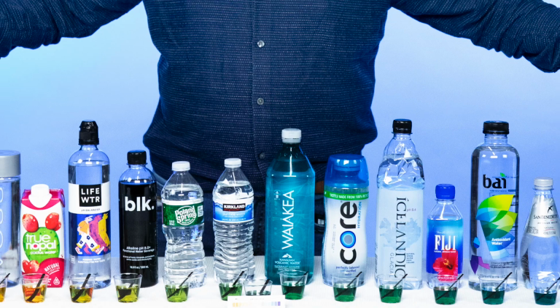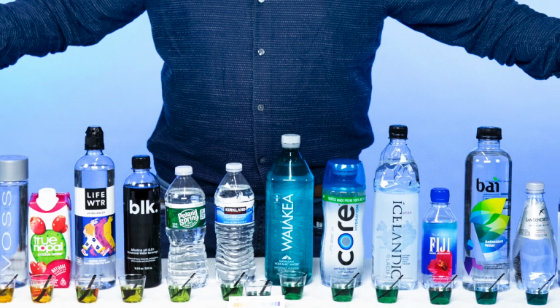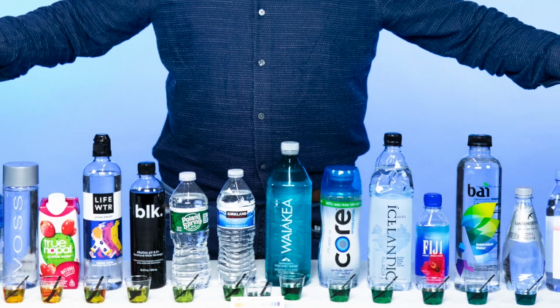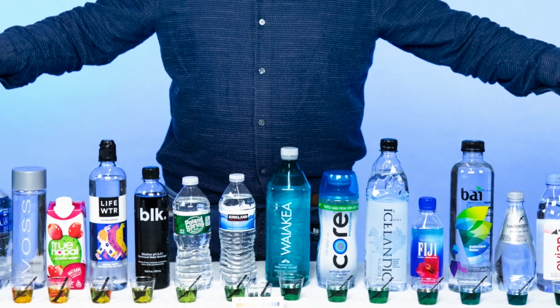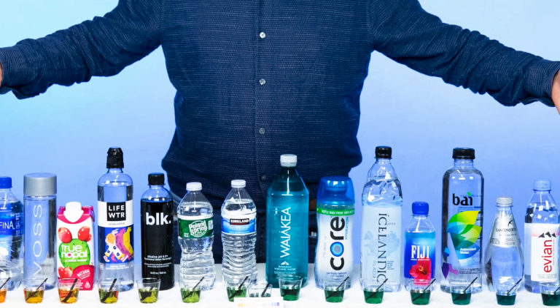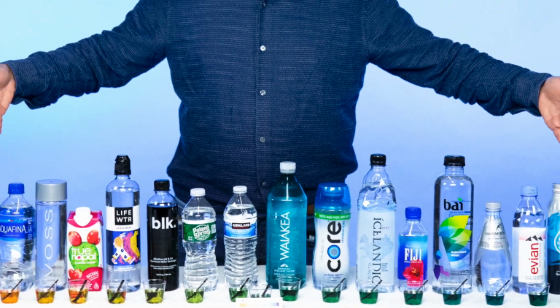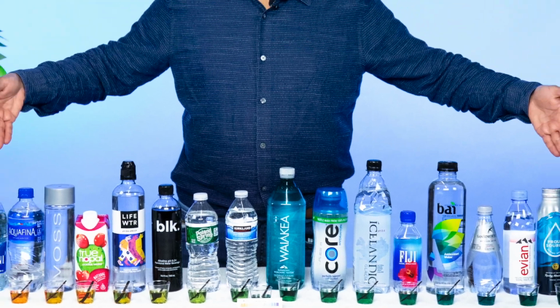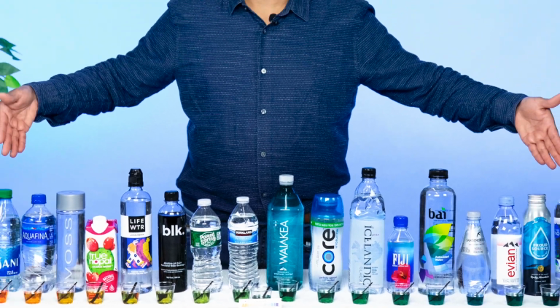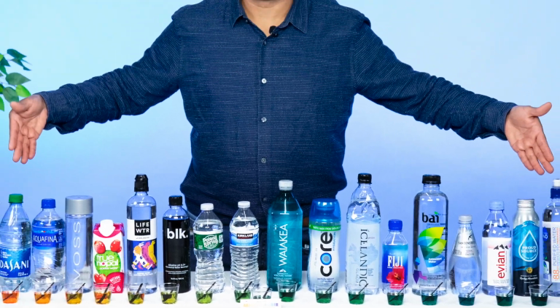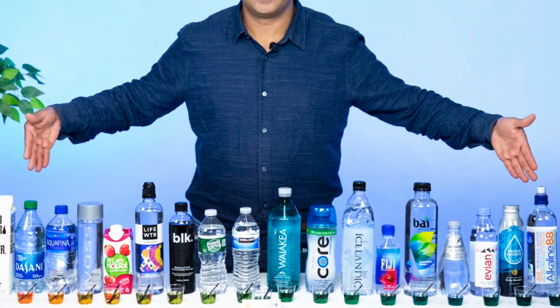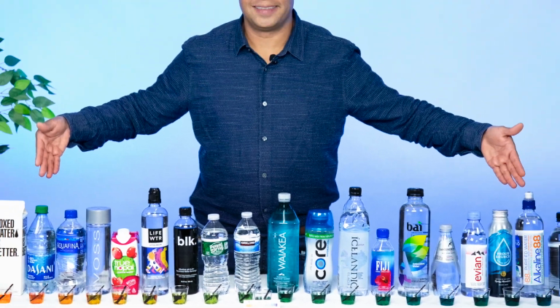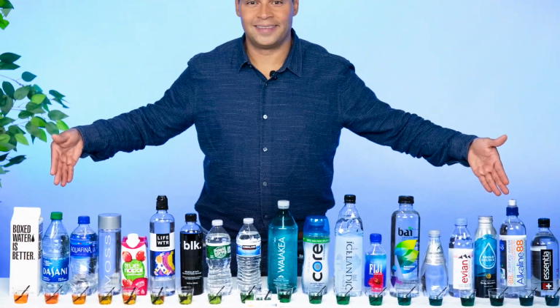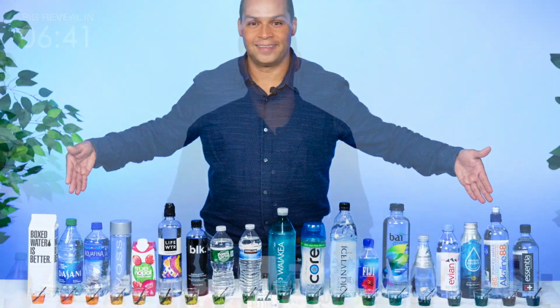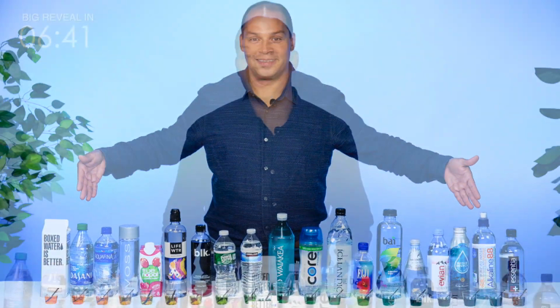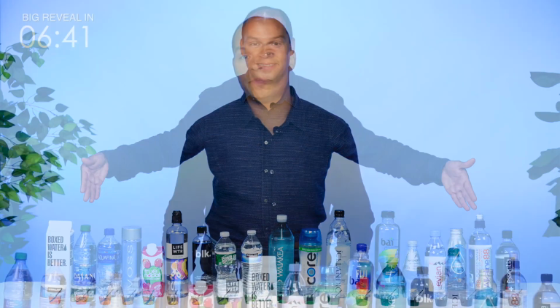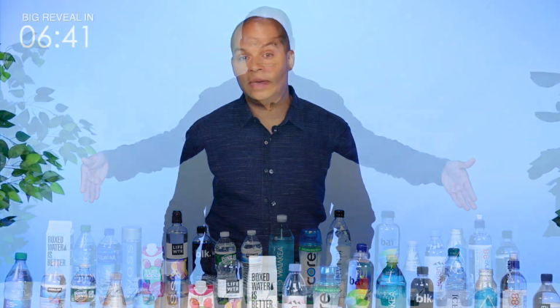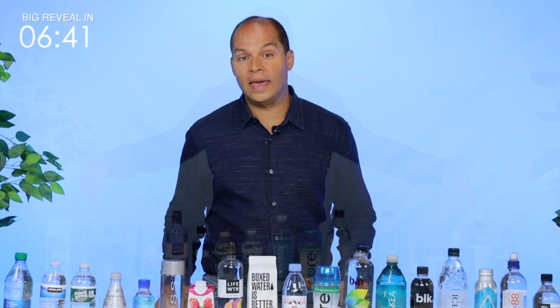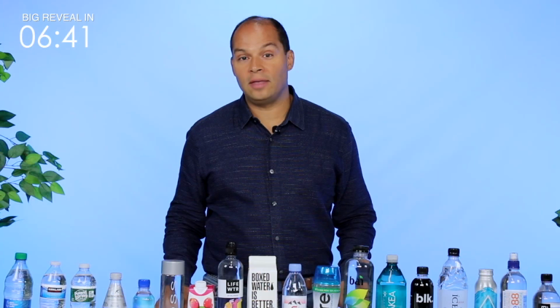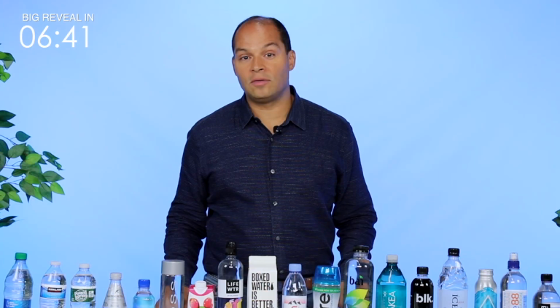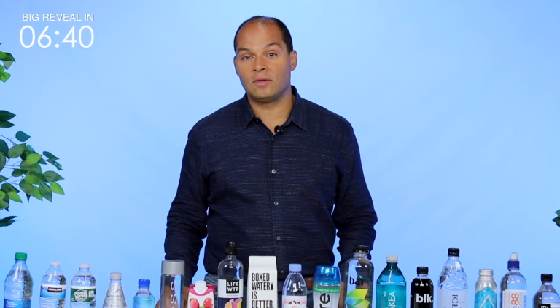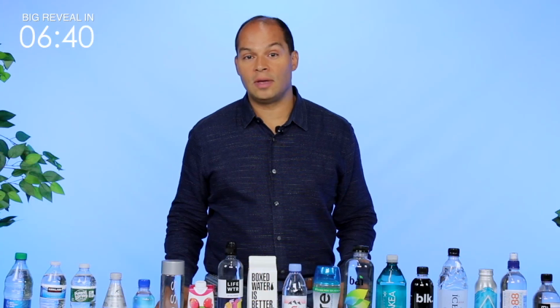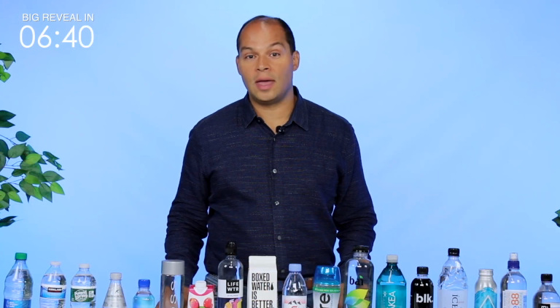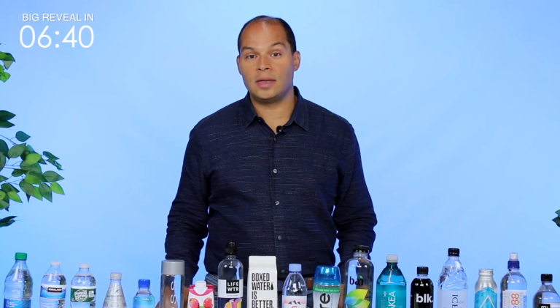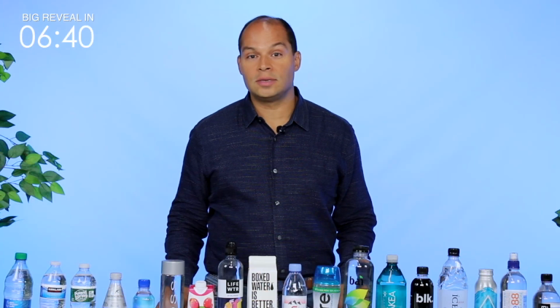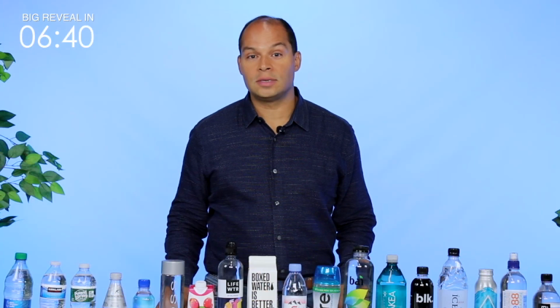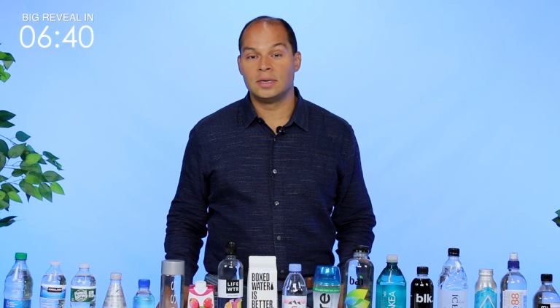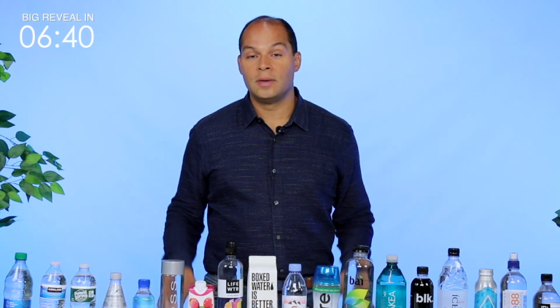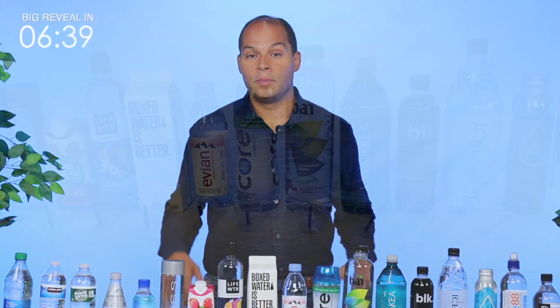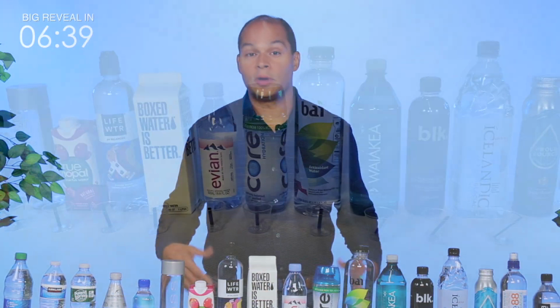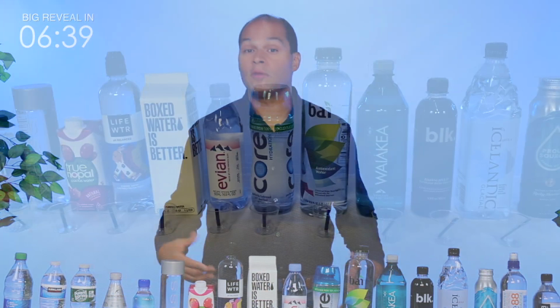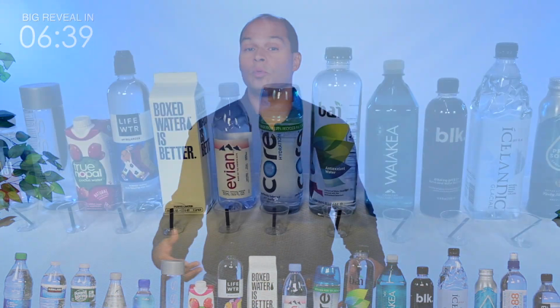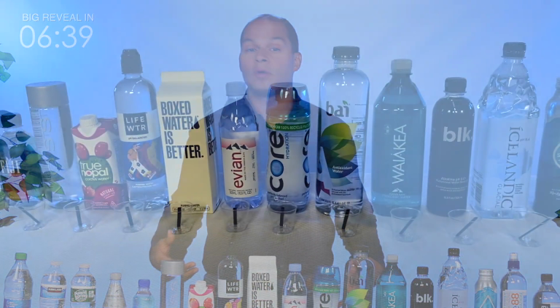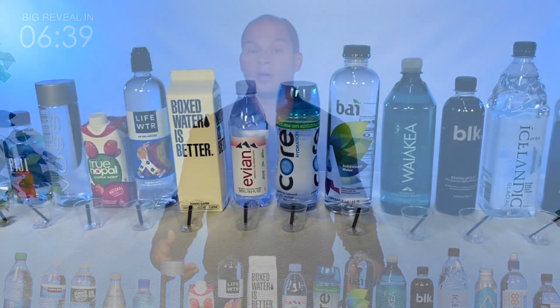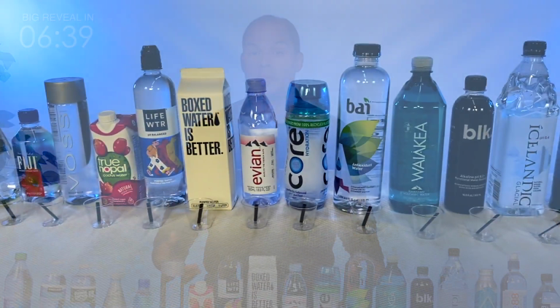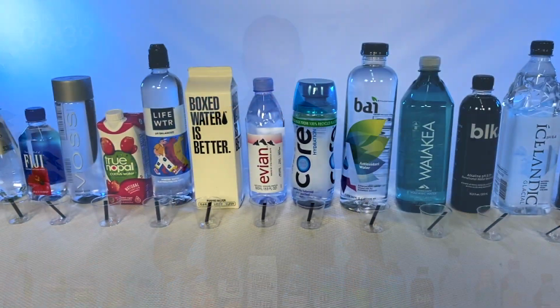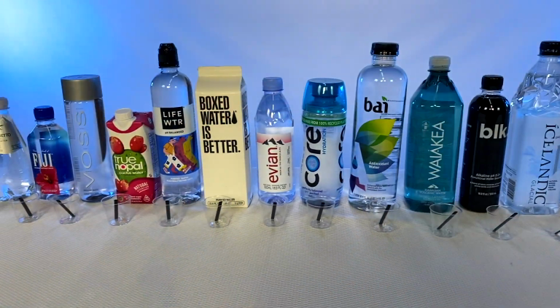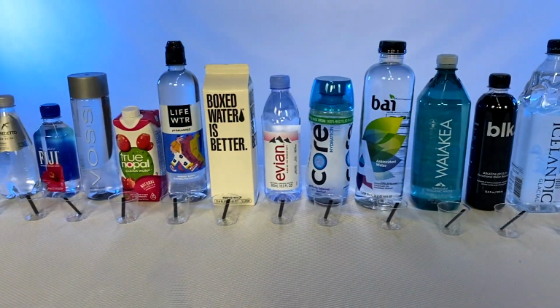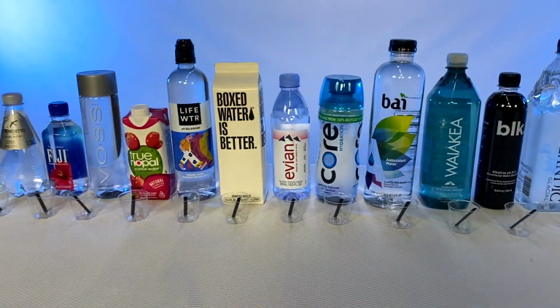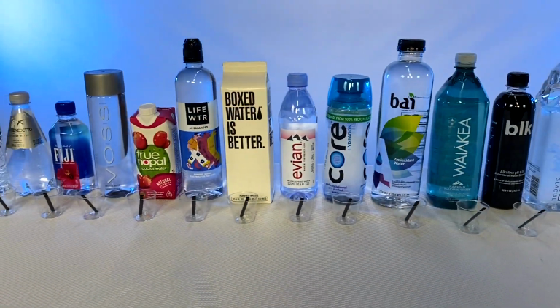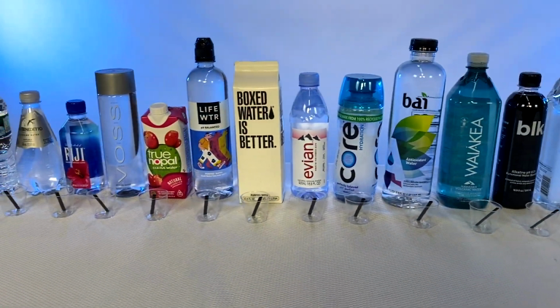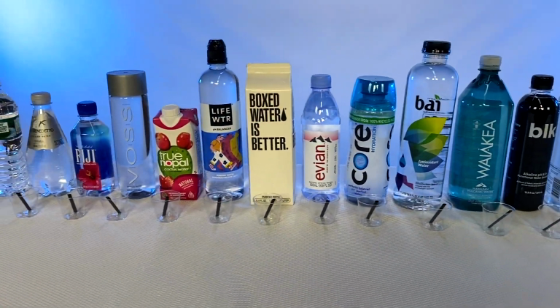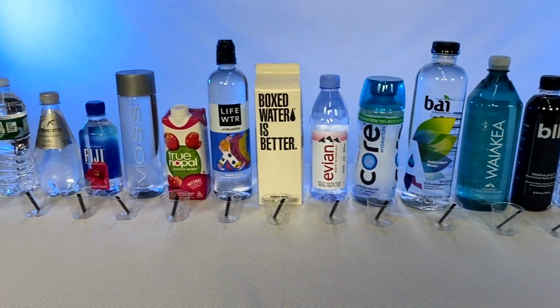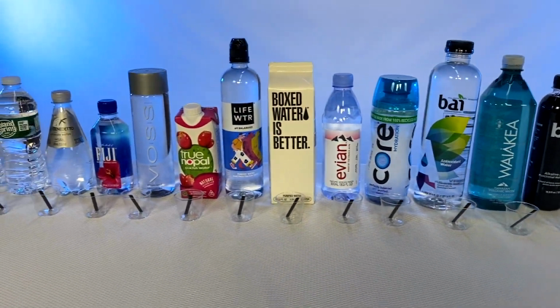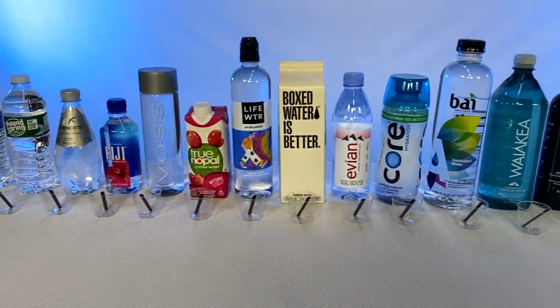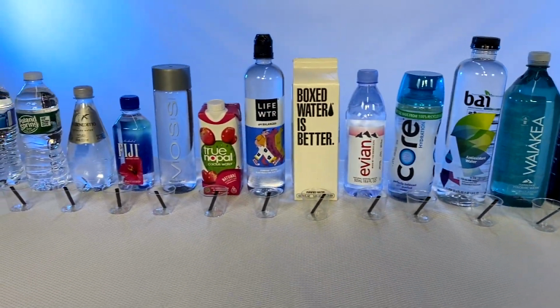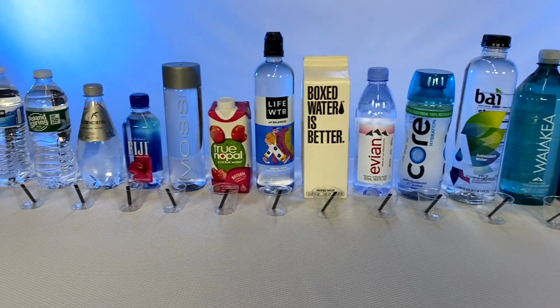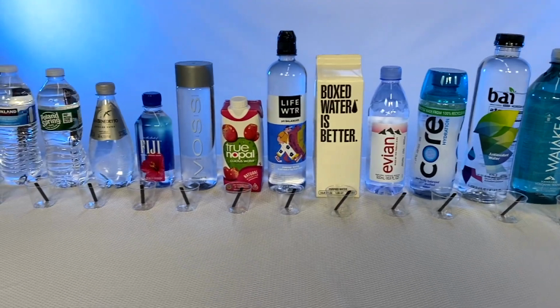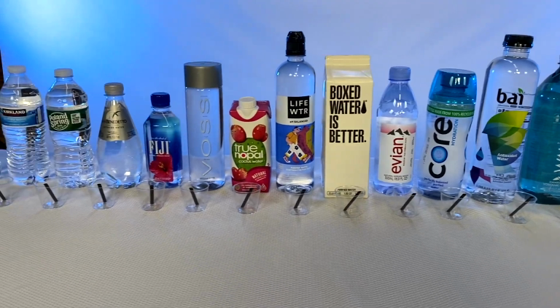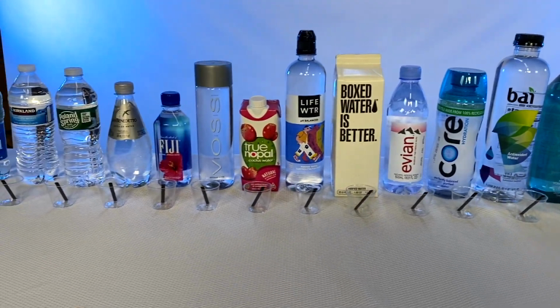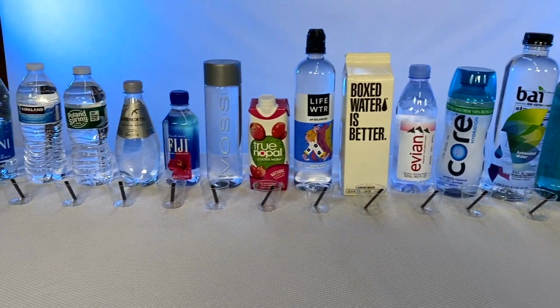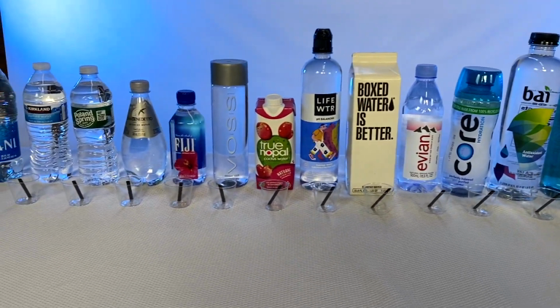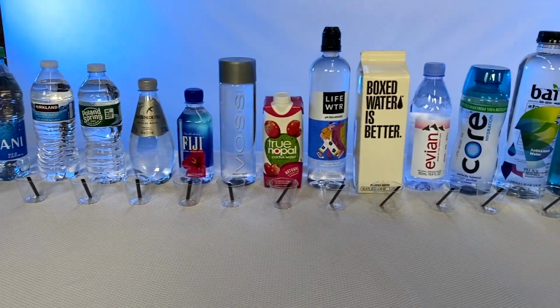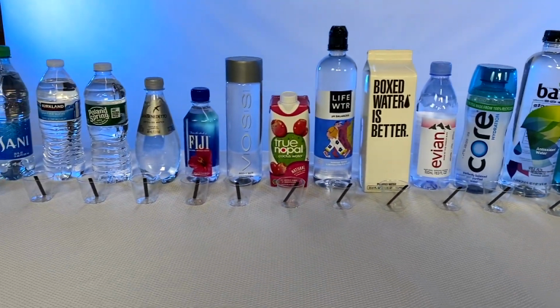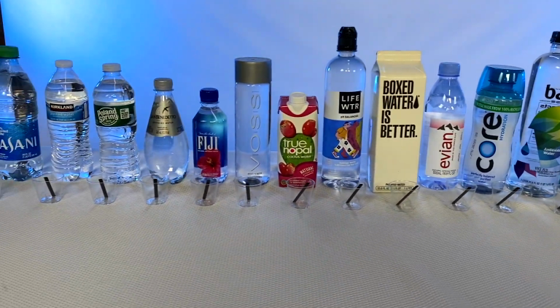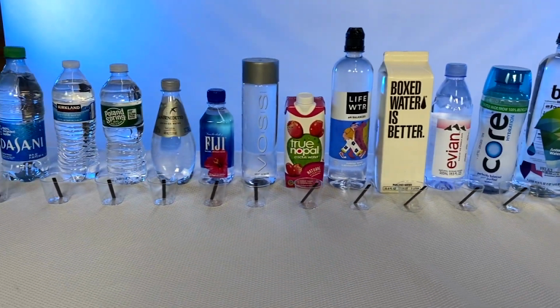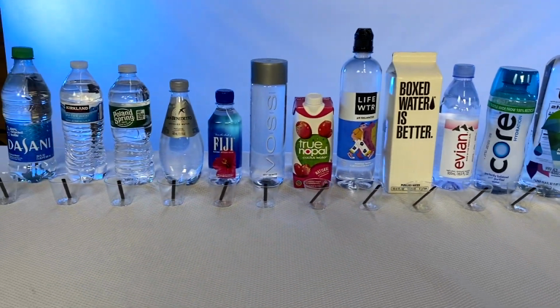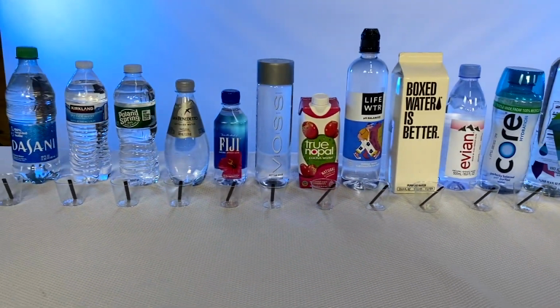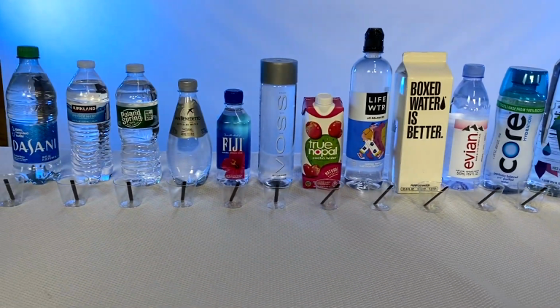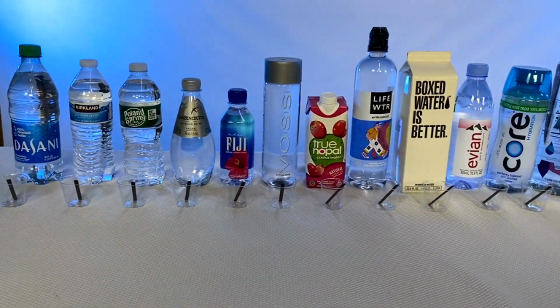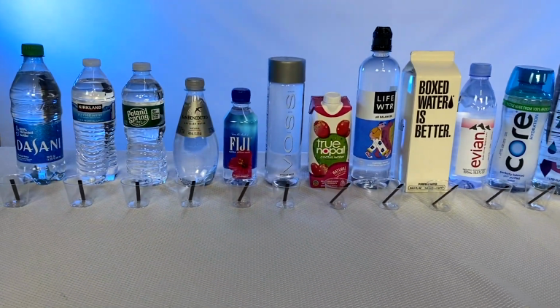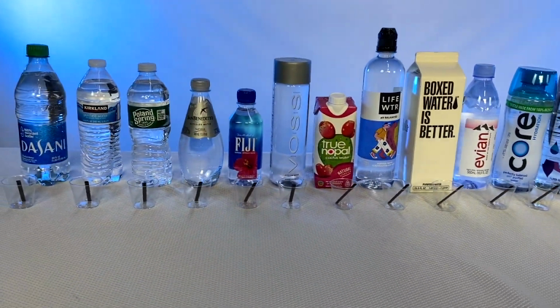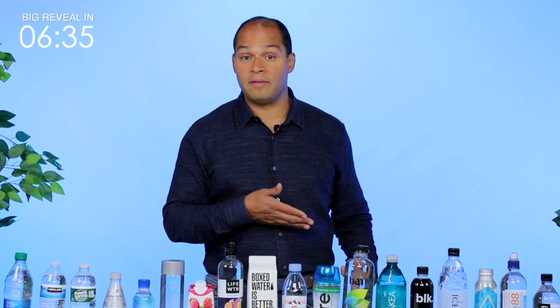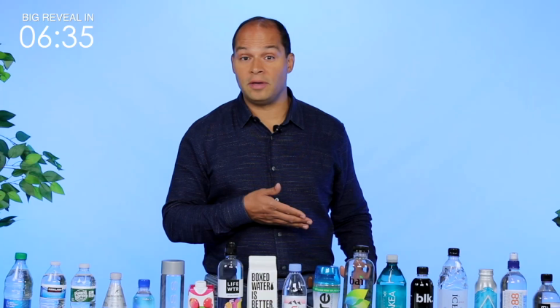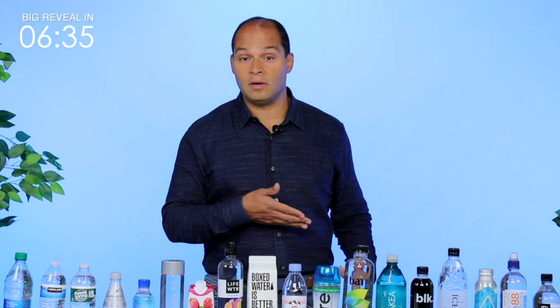Hi everyone. Today we're talking about pH, and because we're talking about pH, we're going to test the pH of all these different waters that I have here.